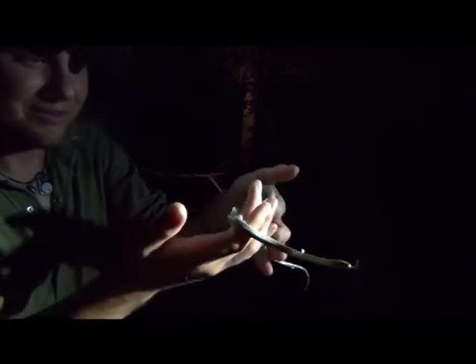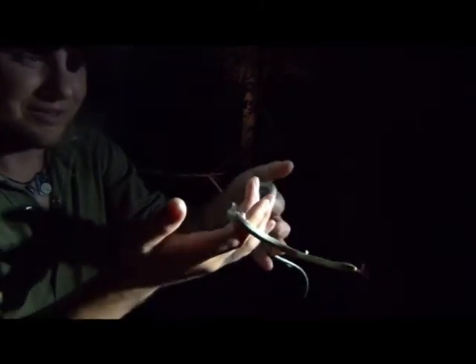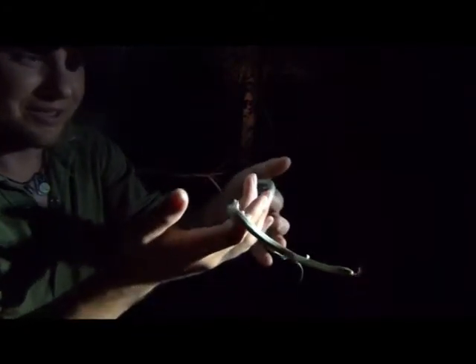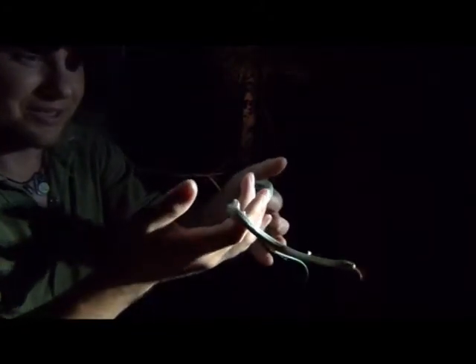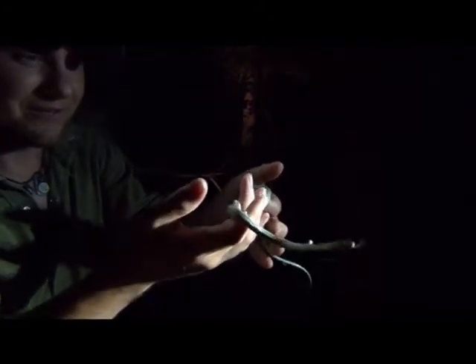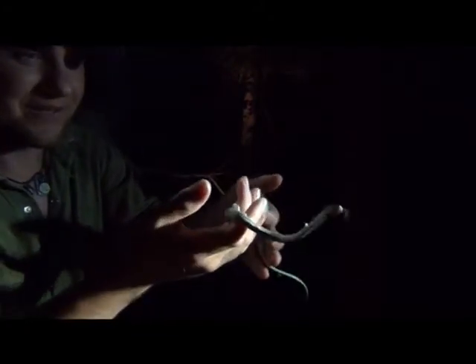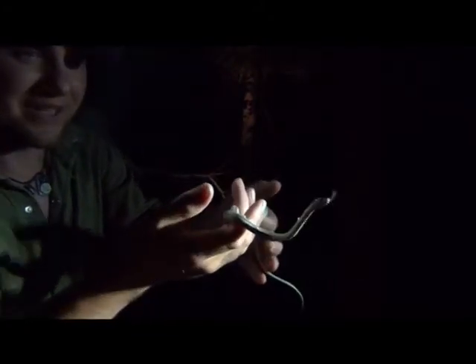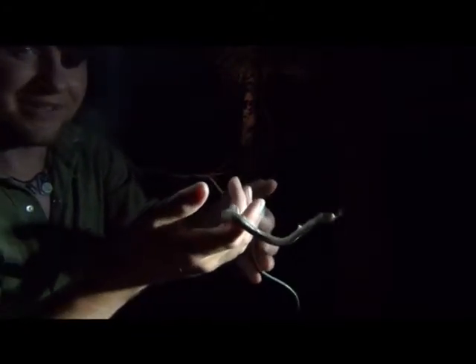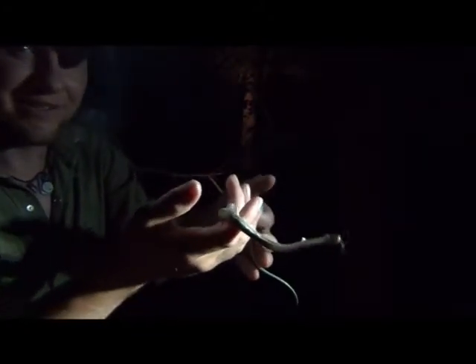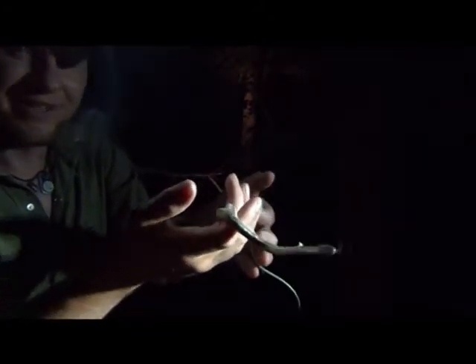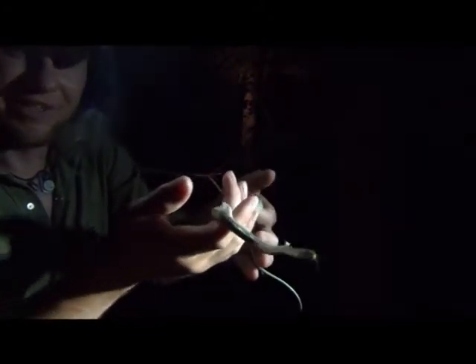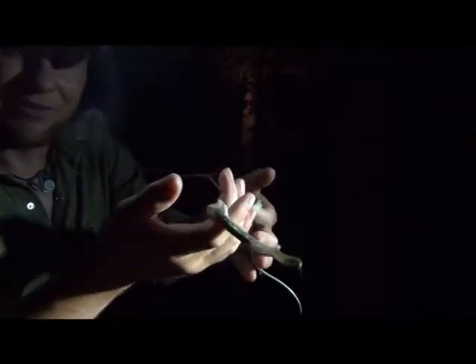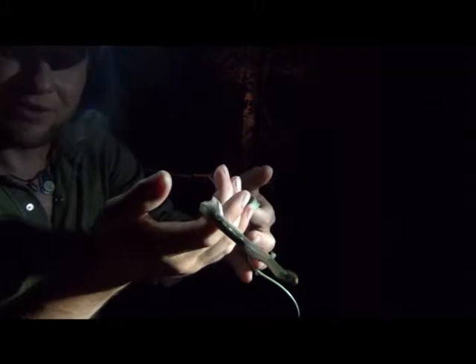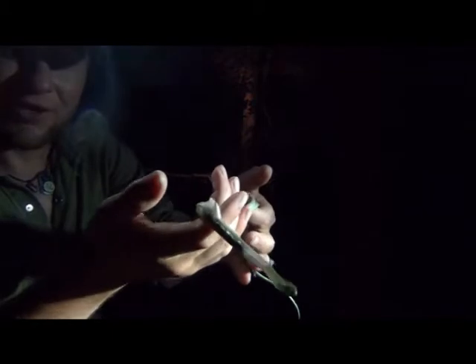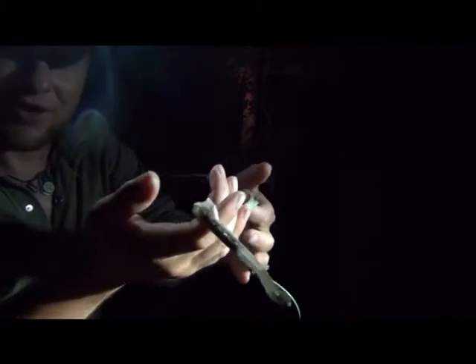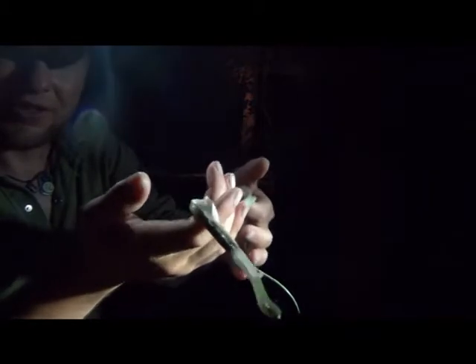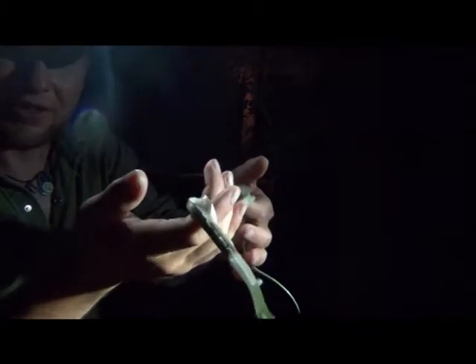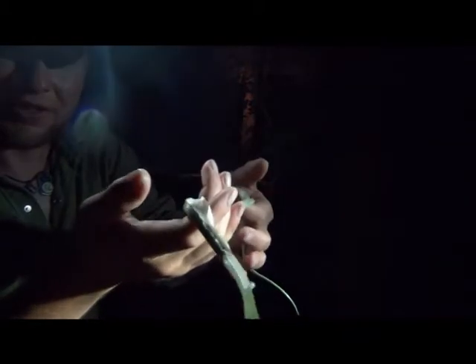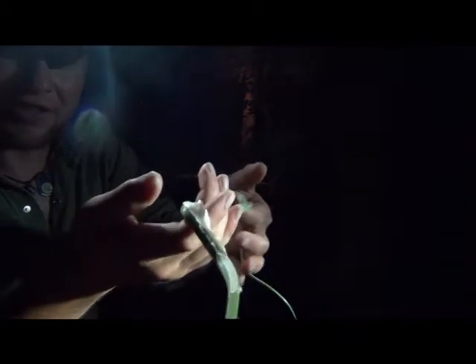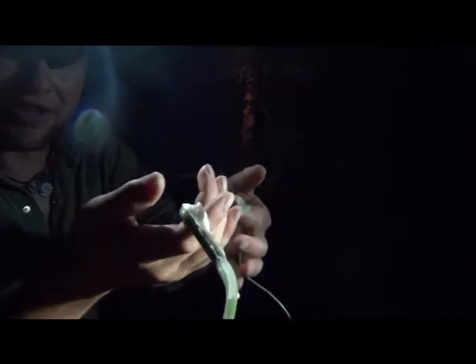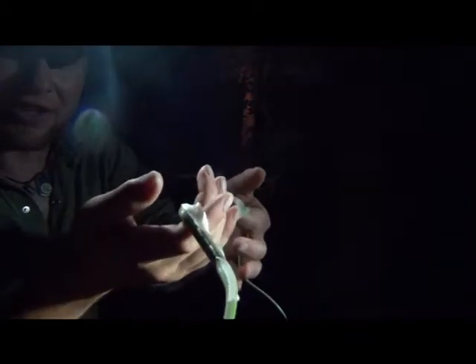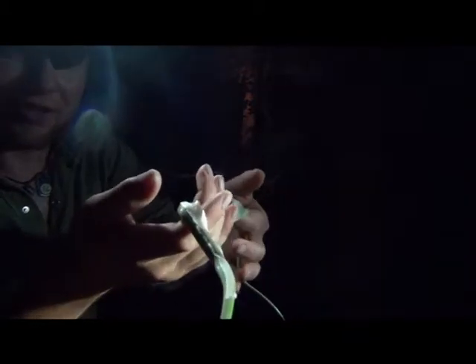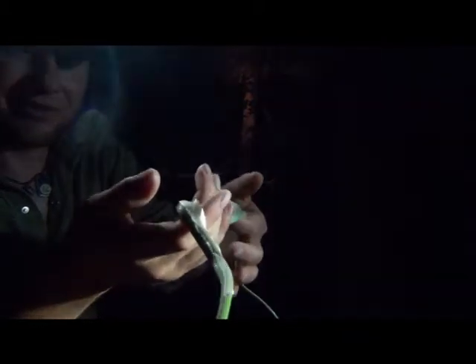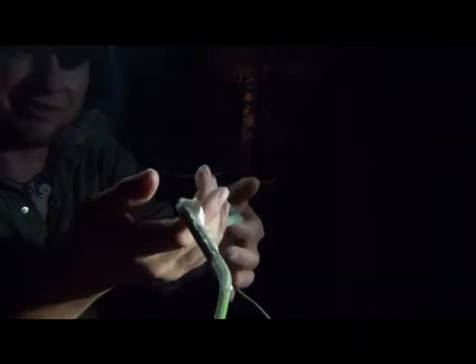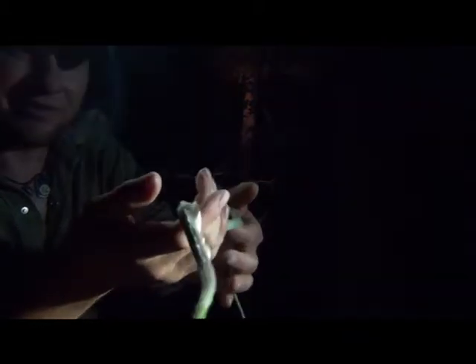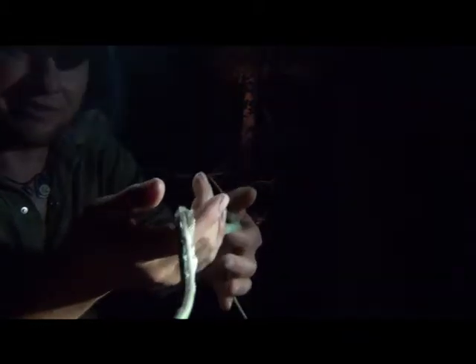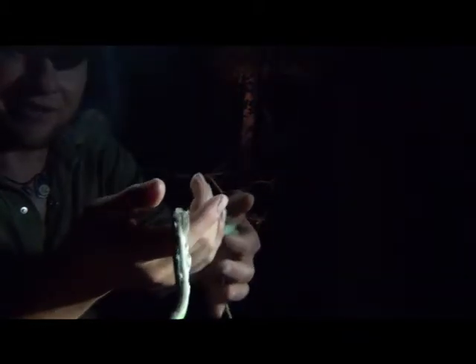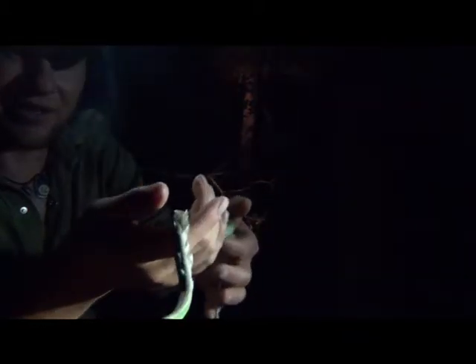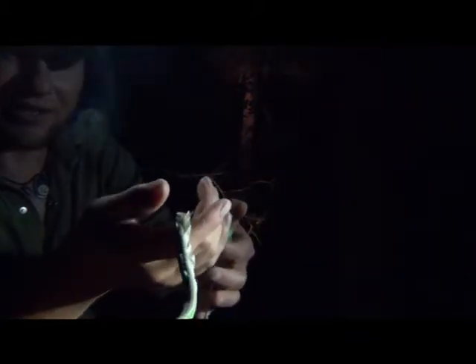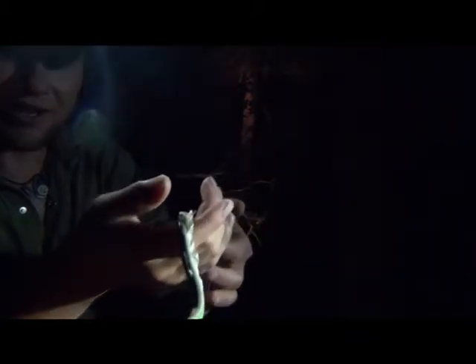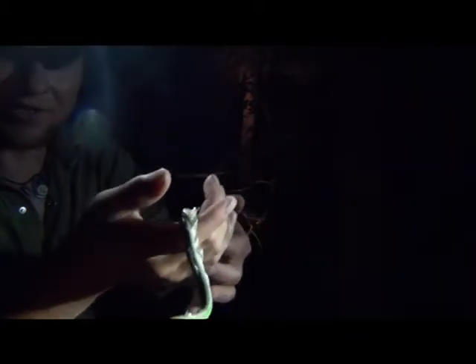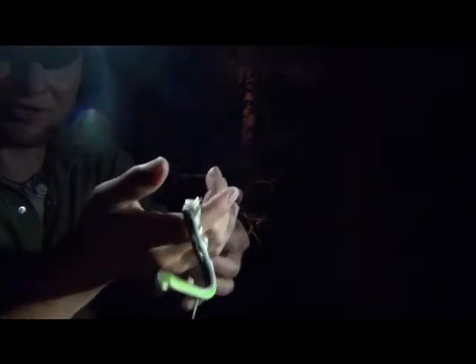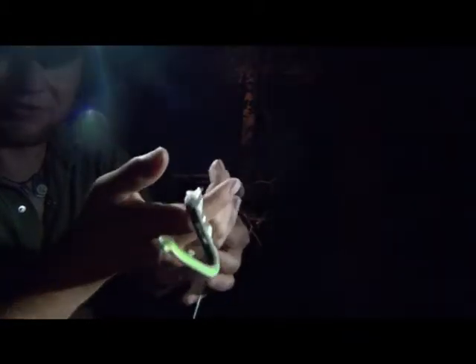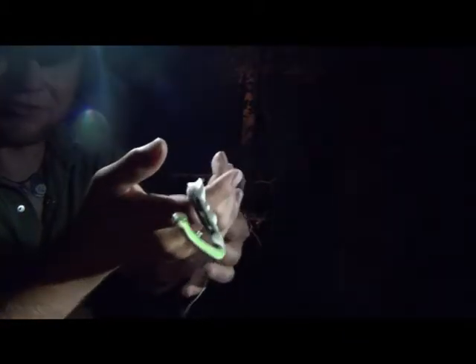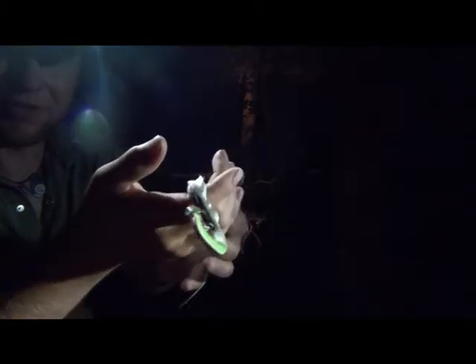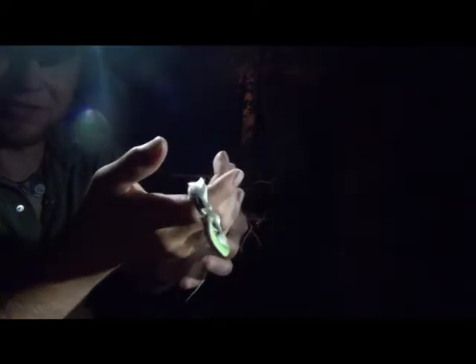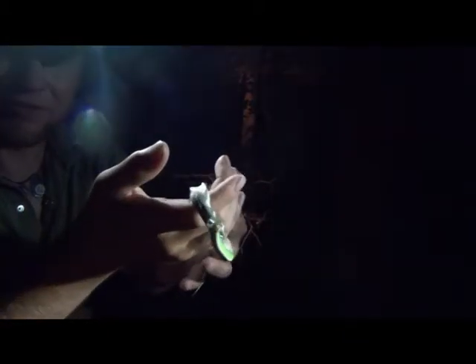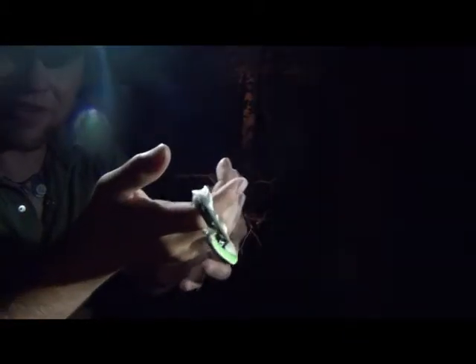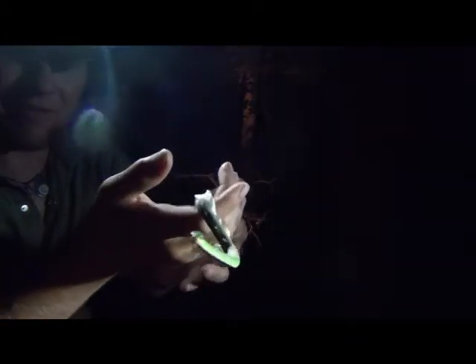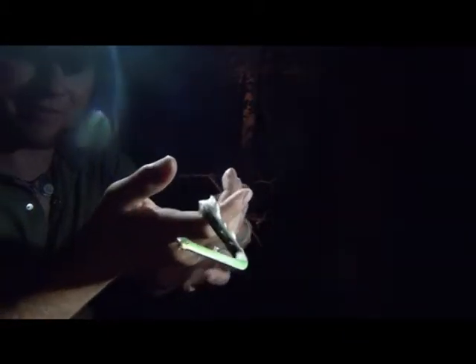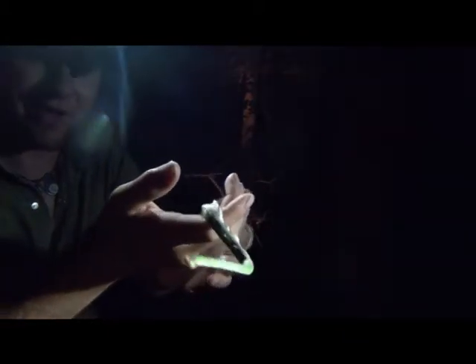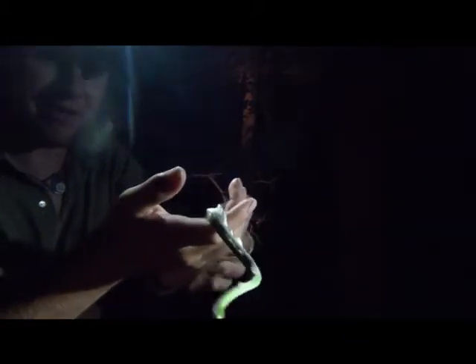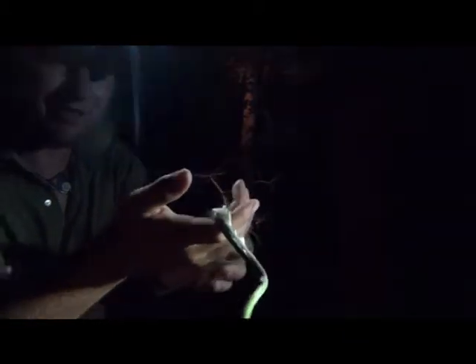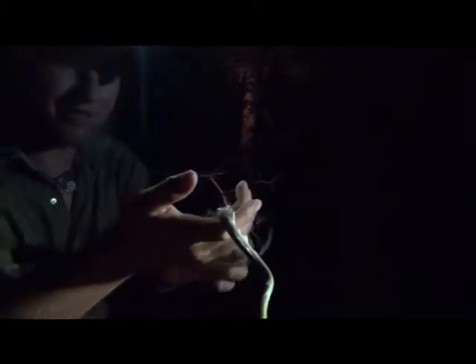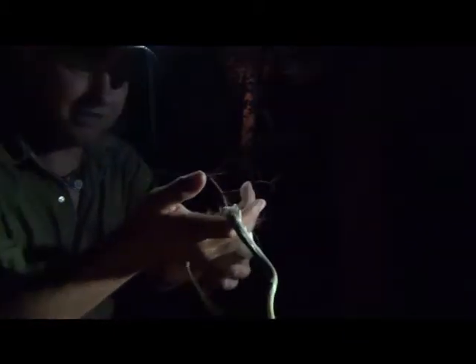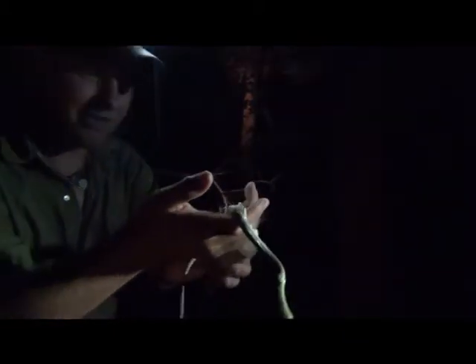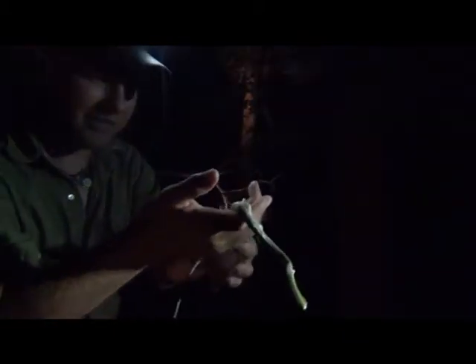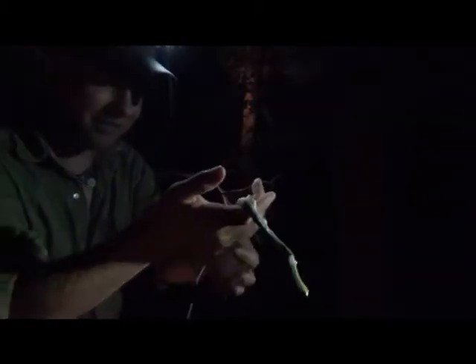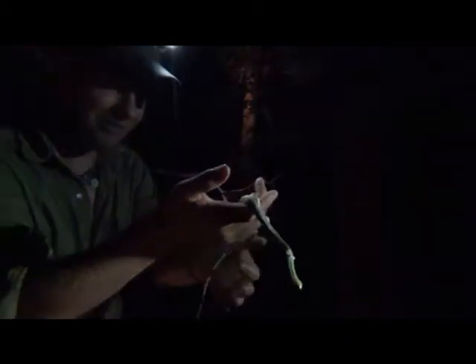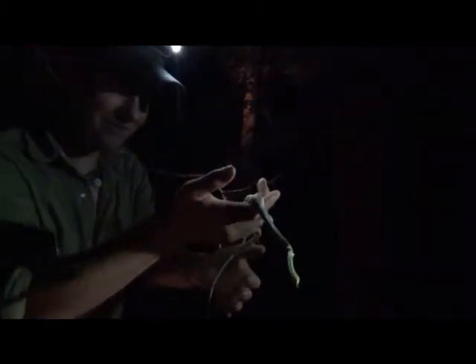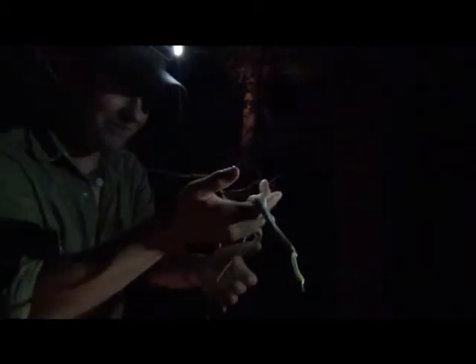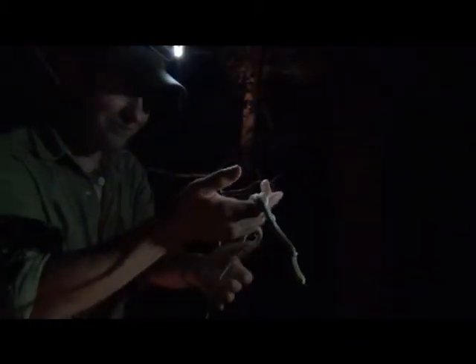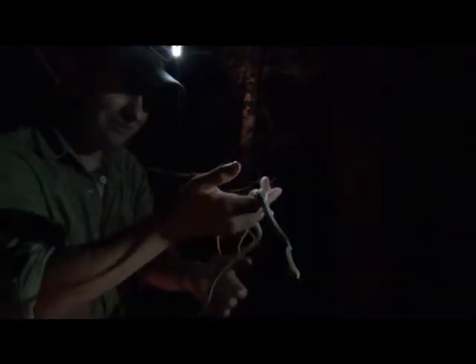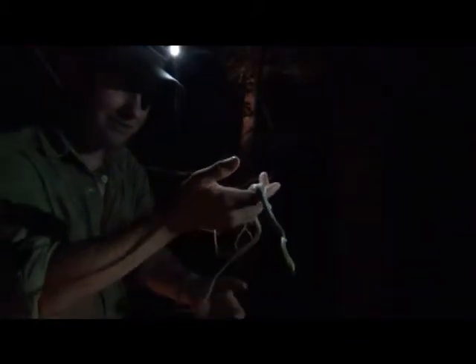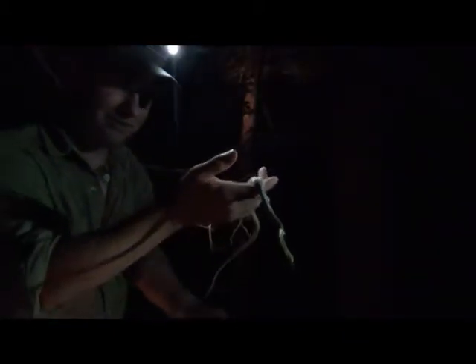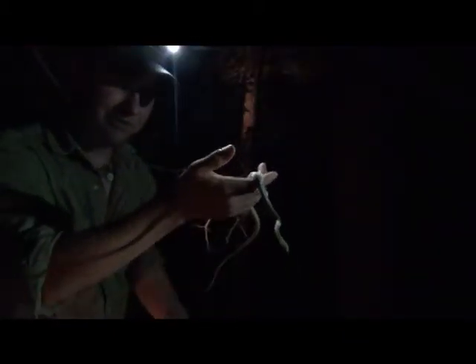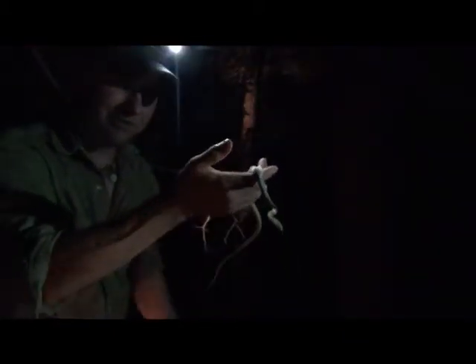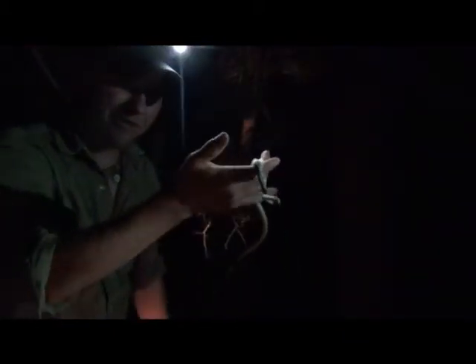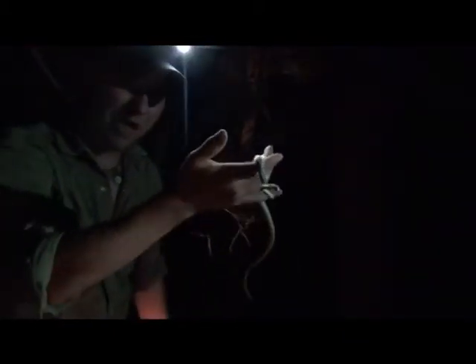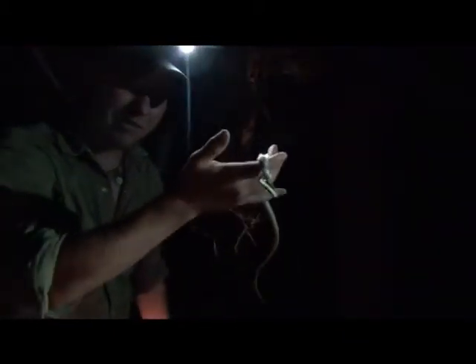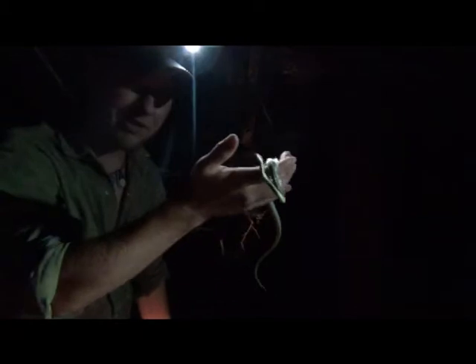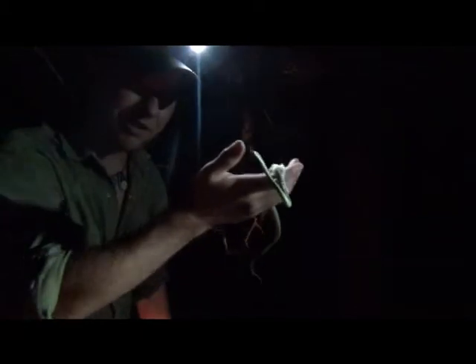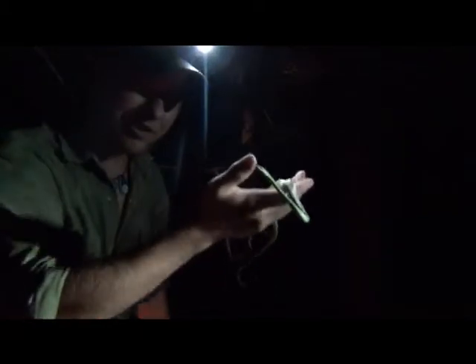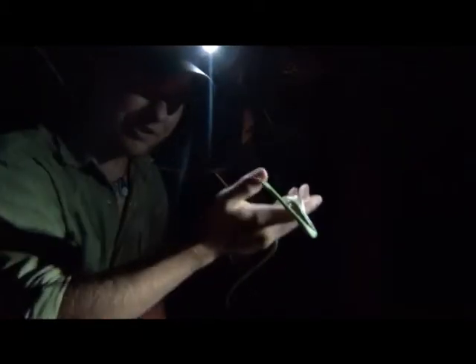Really good find. Go ahead and let this guy go. They're very docile — we love having them out here. Happy snake hunting.